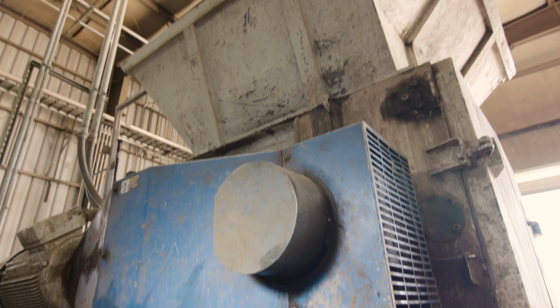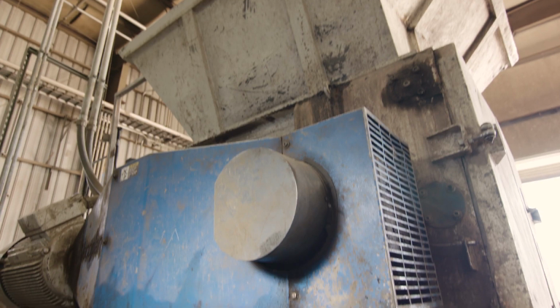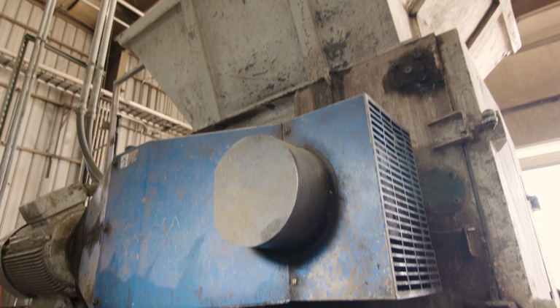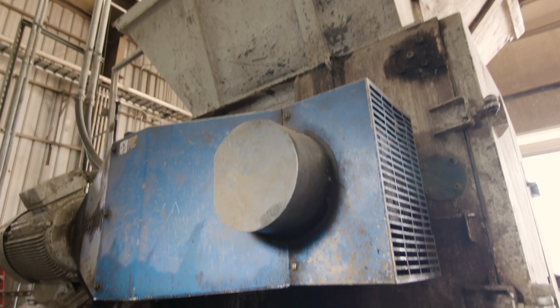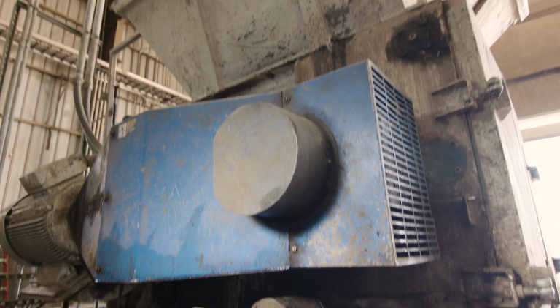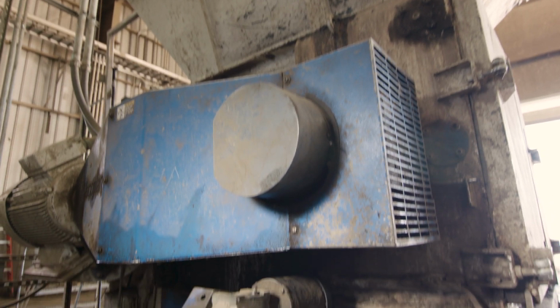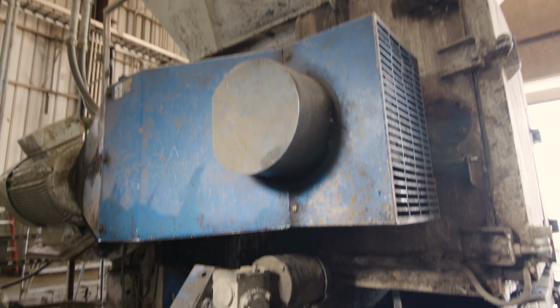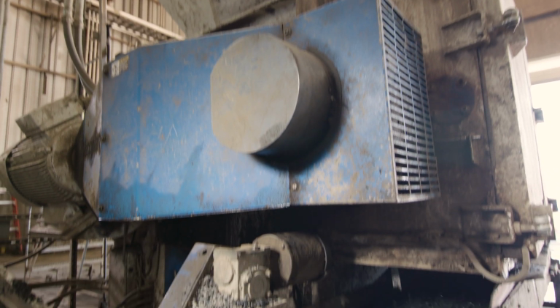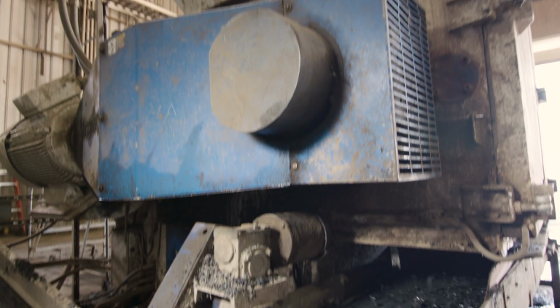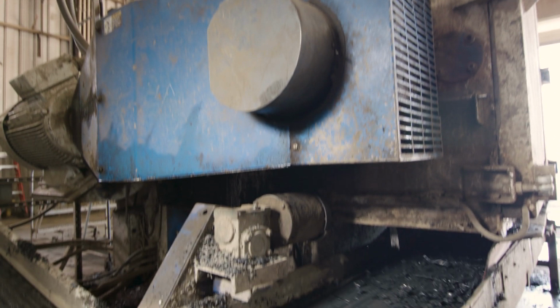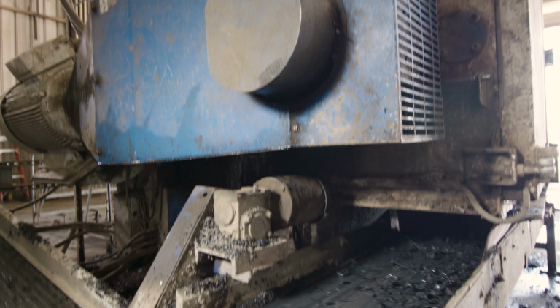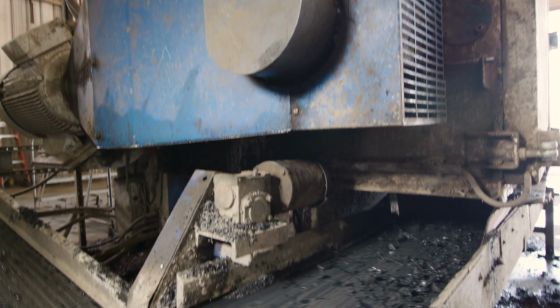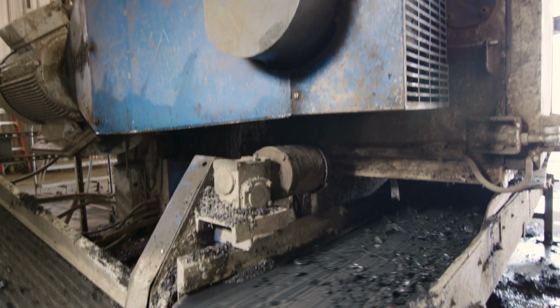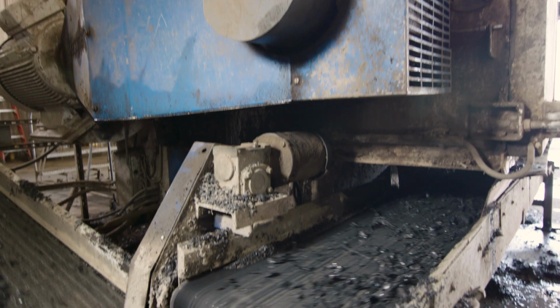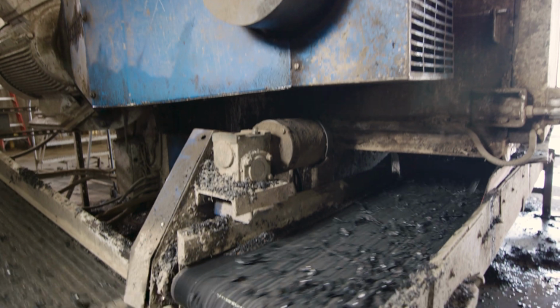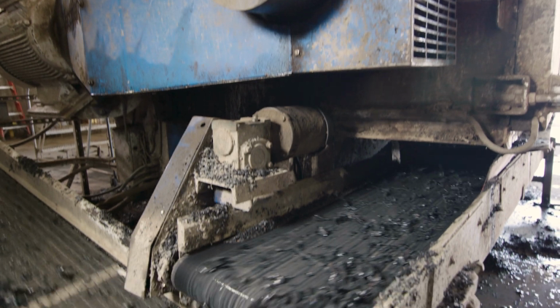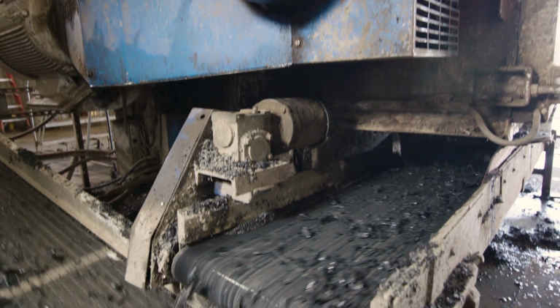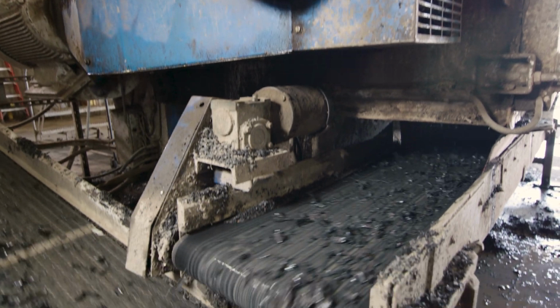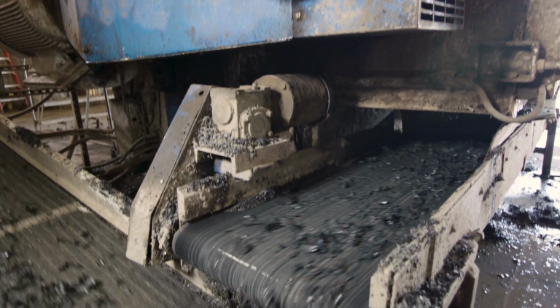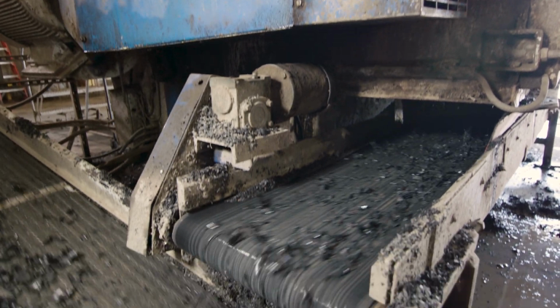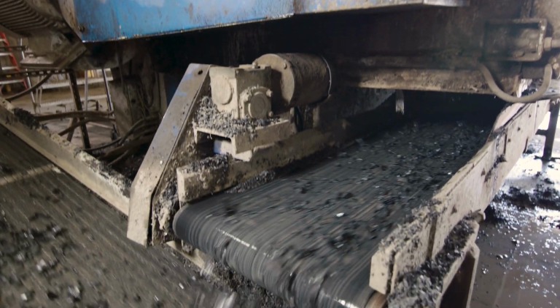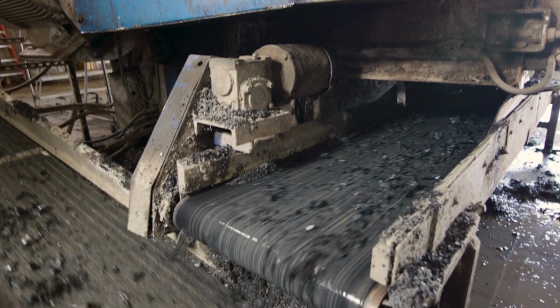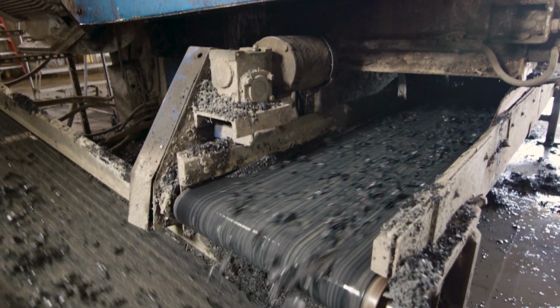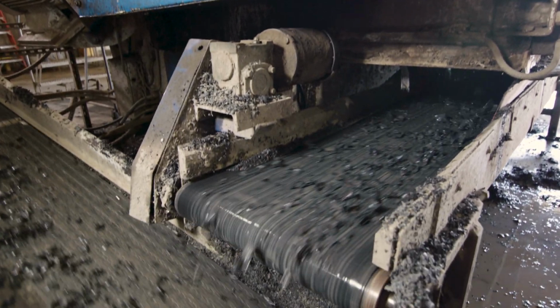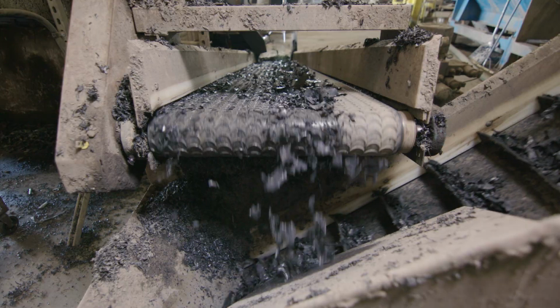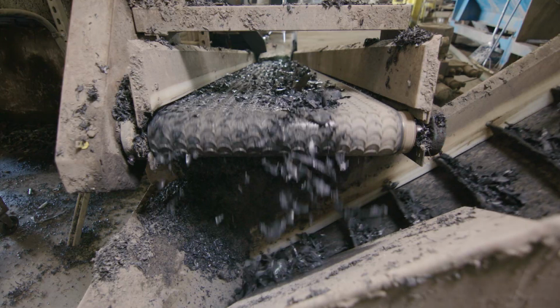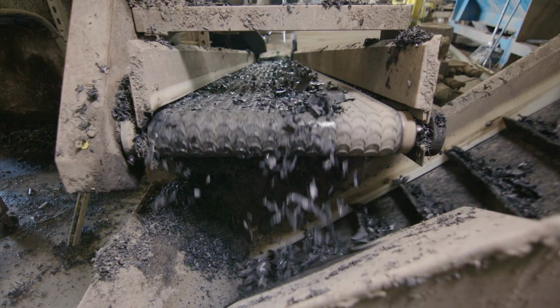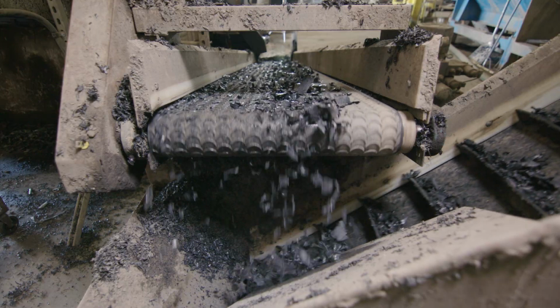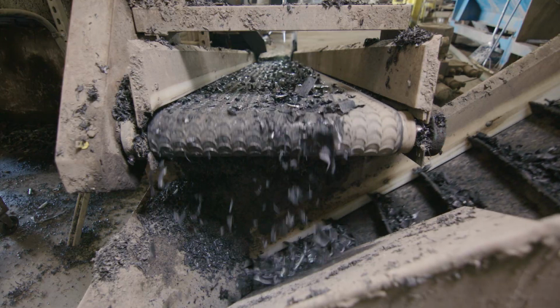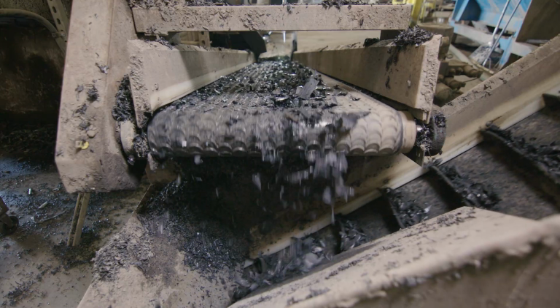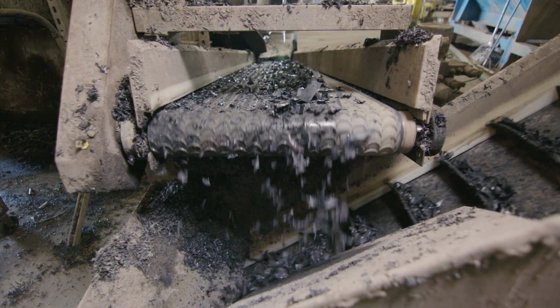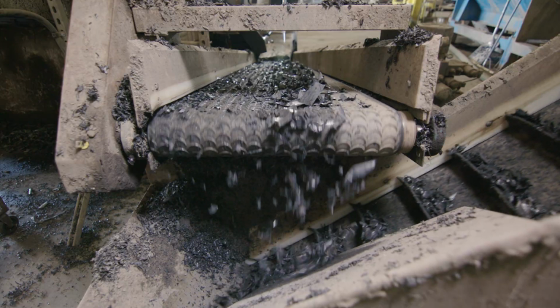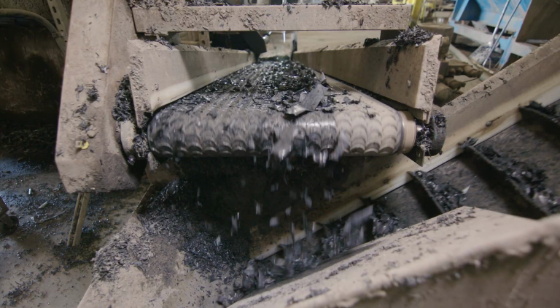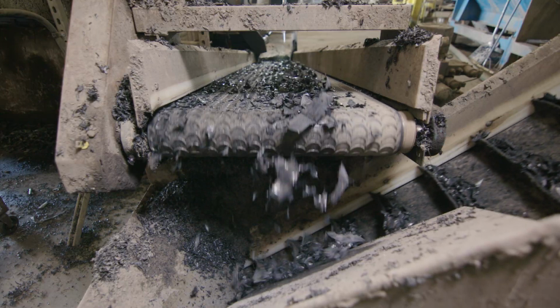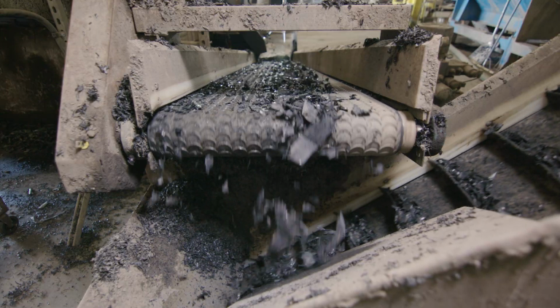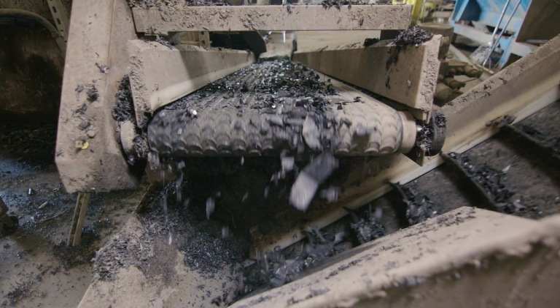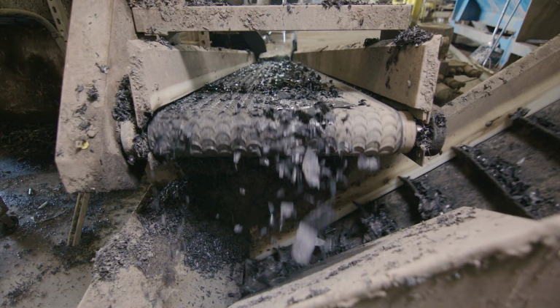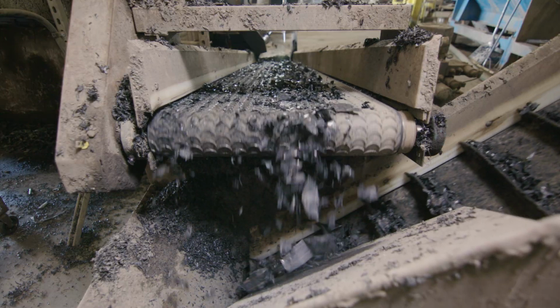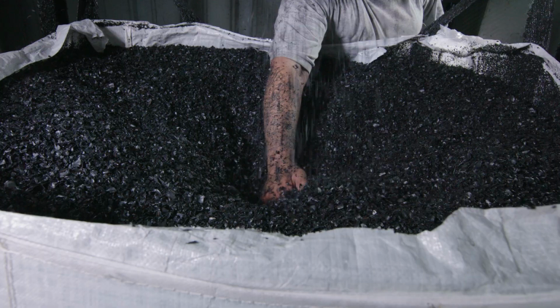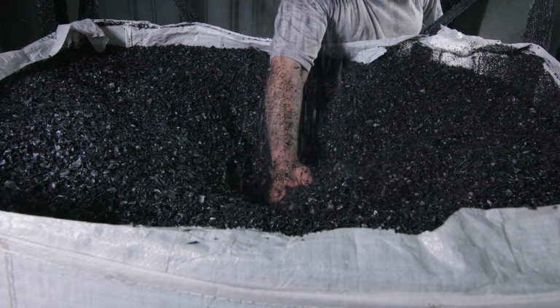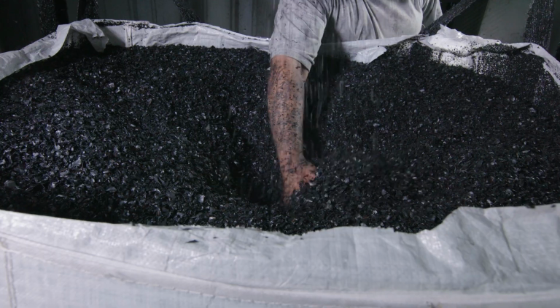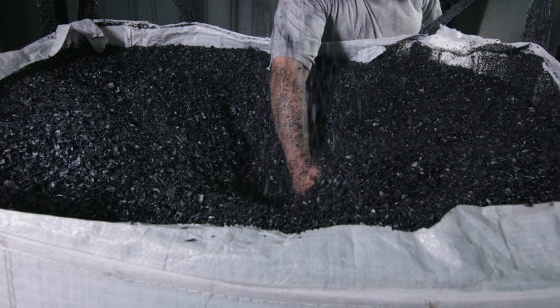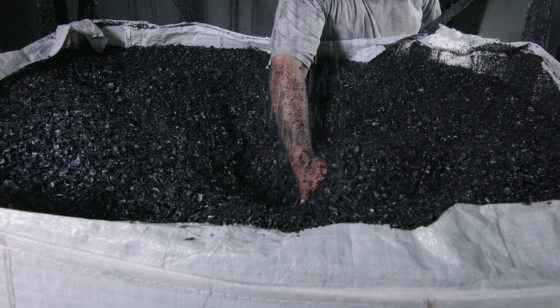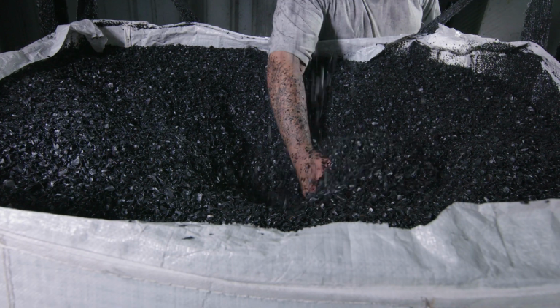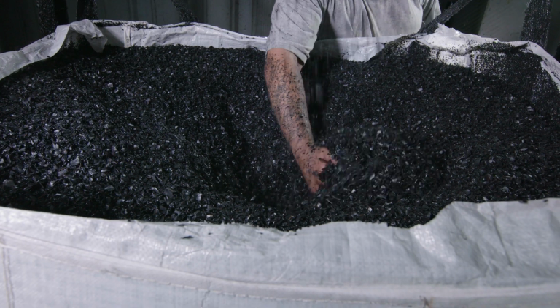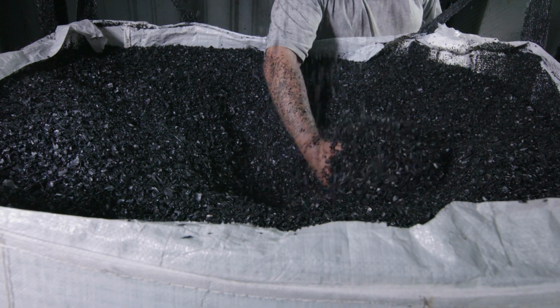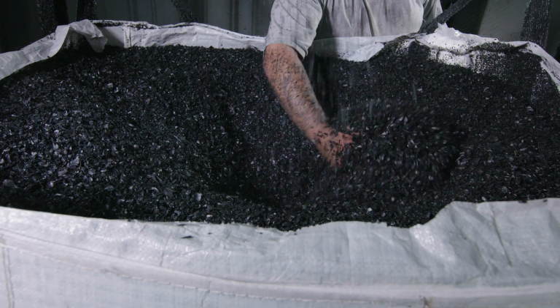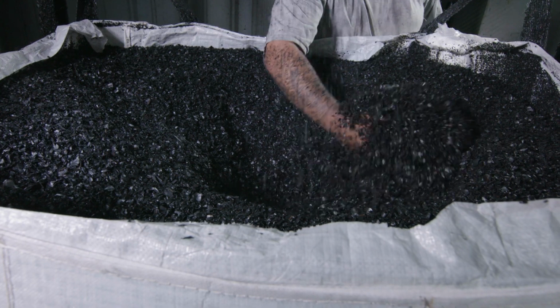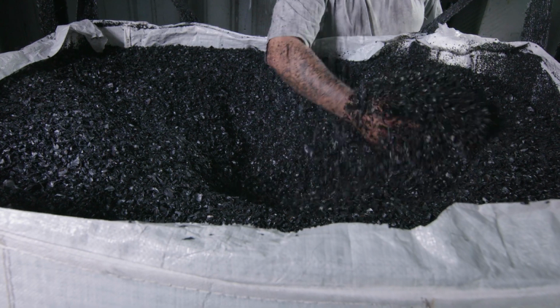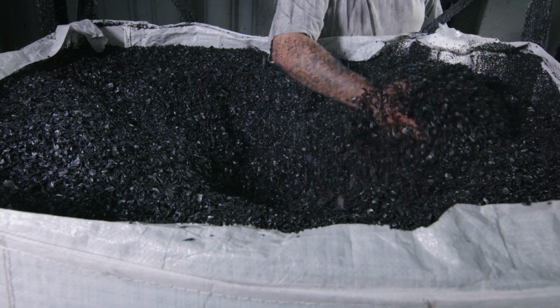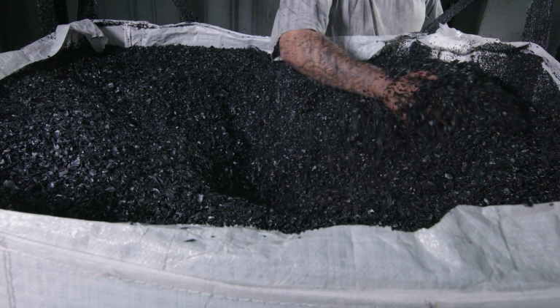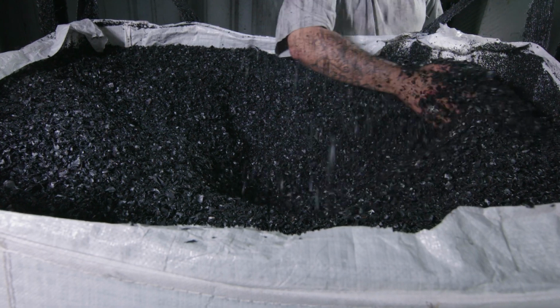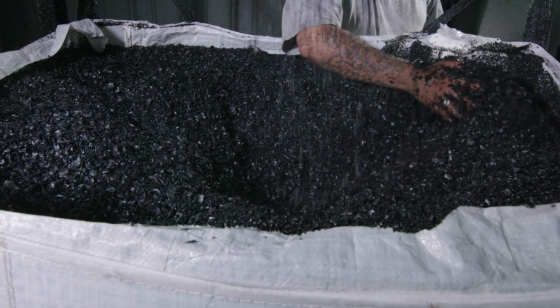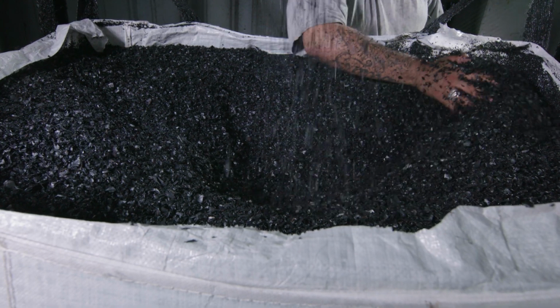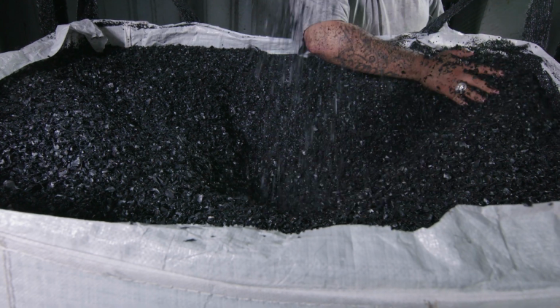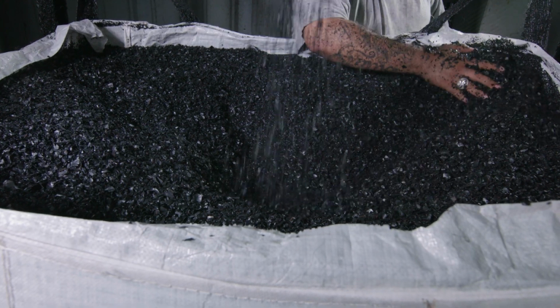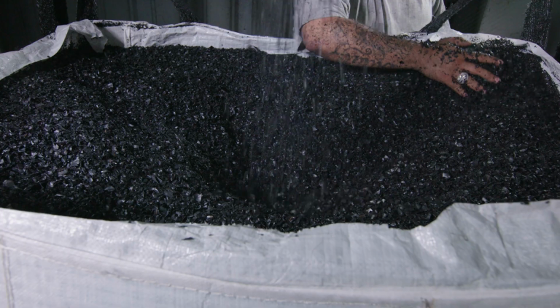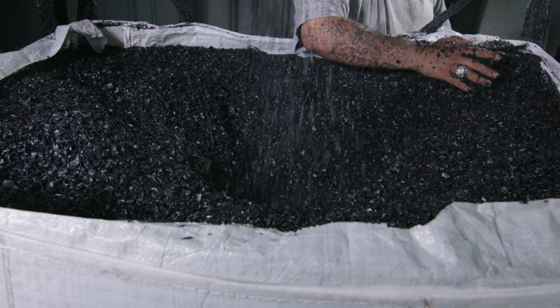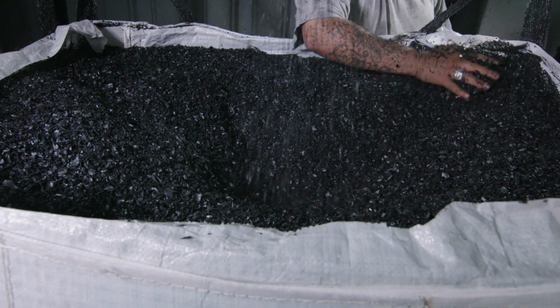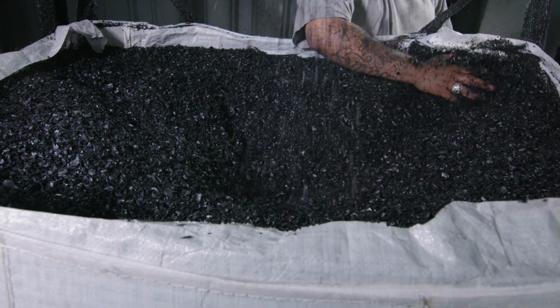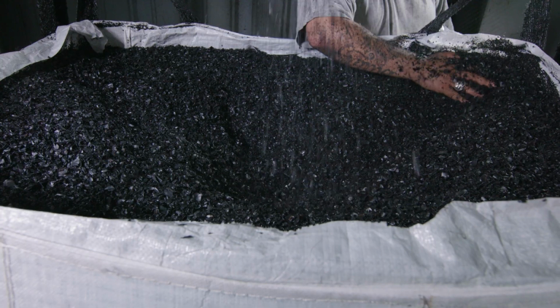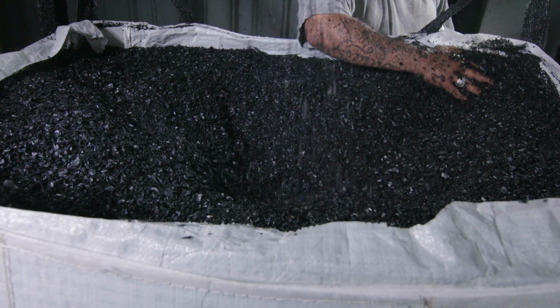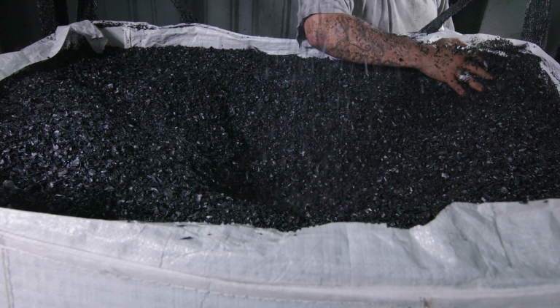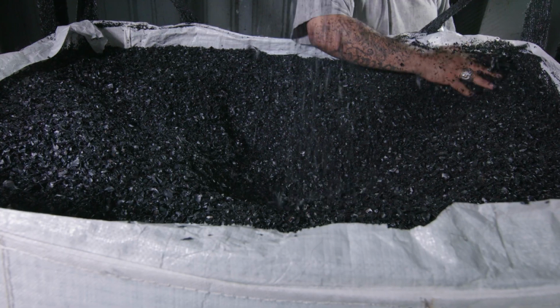The product is then ground, flaked, washed, repelletized, and then converted back into new NetEFM product once again.